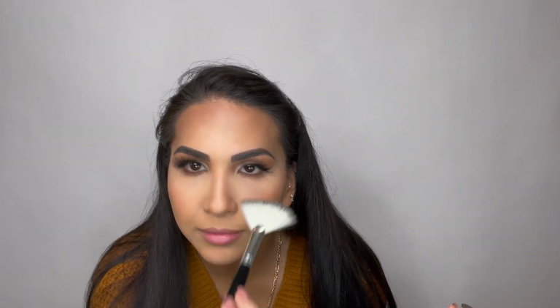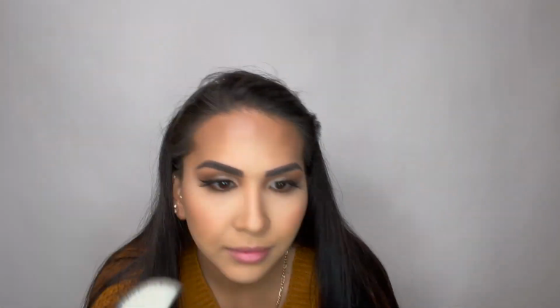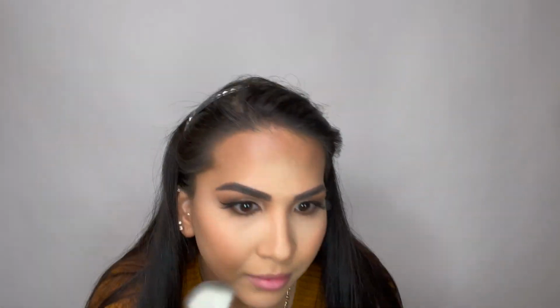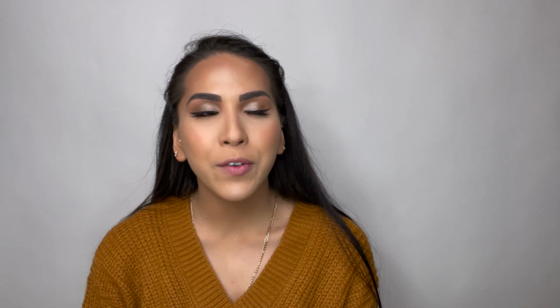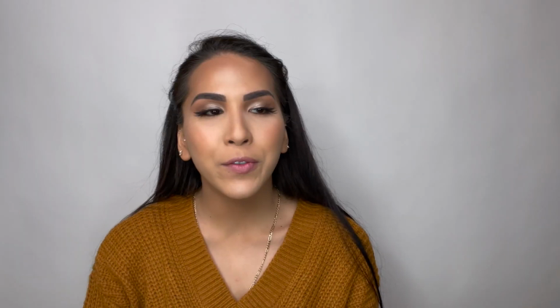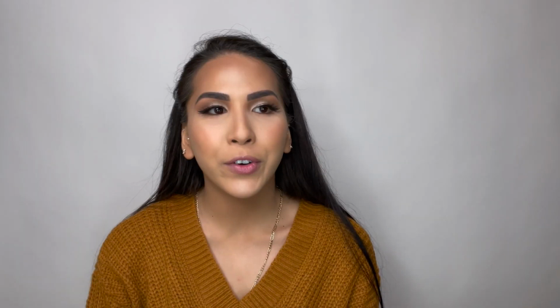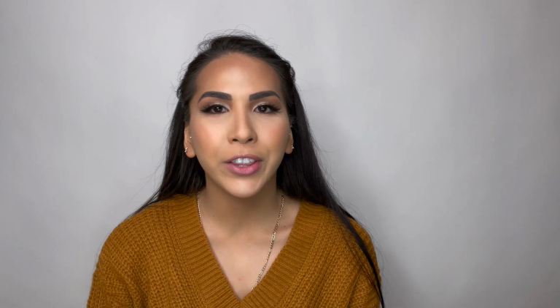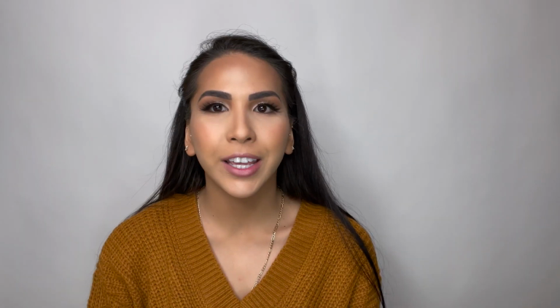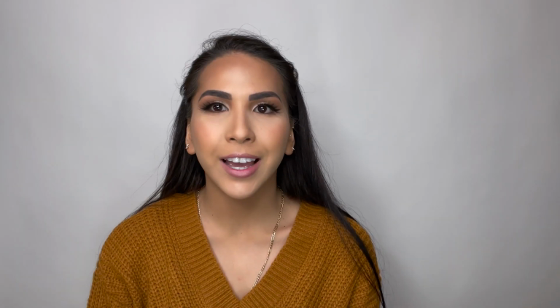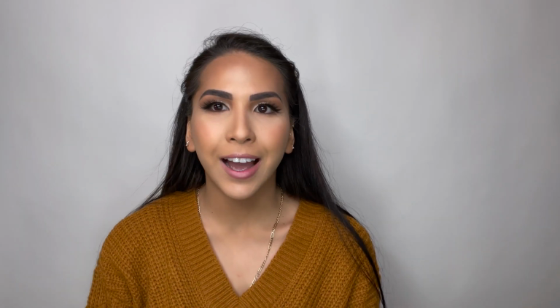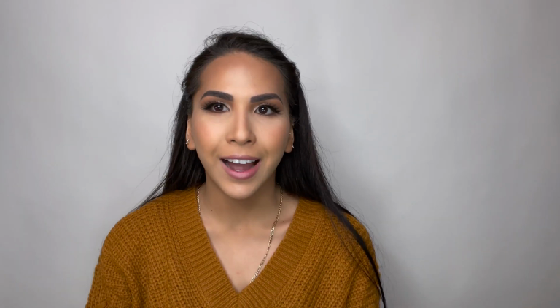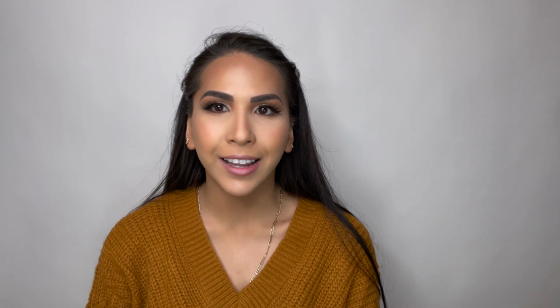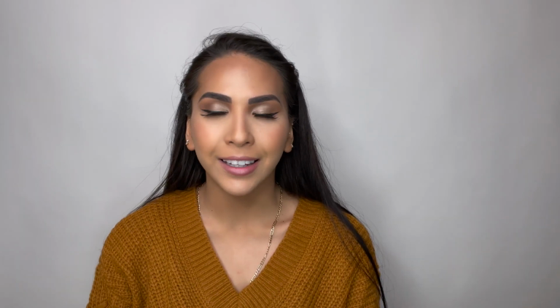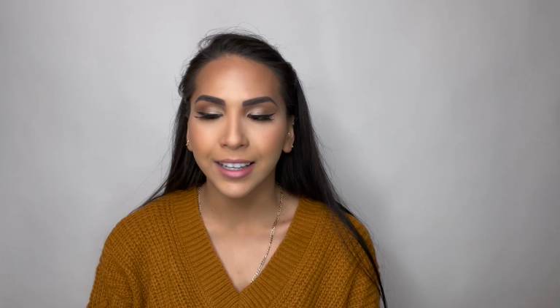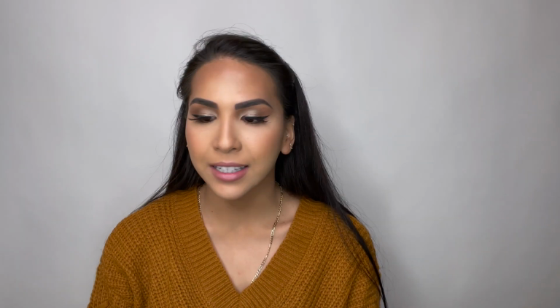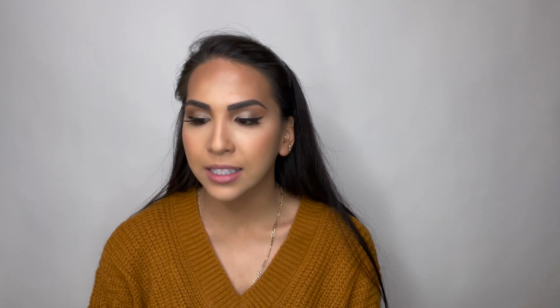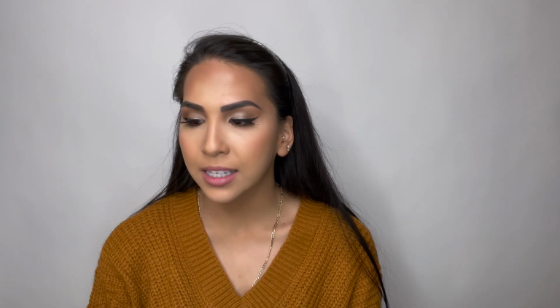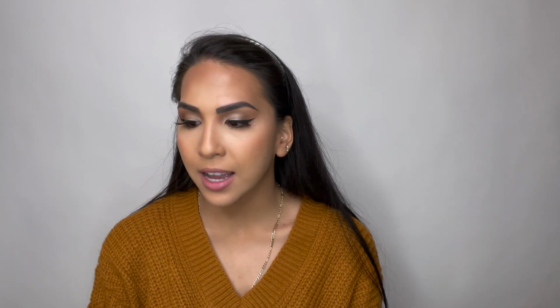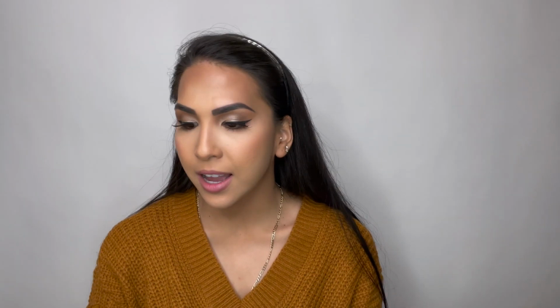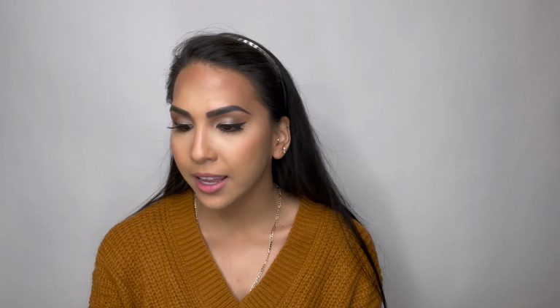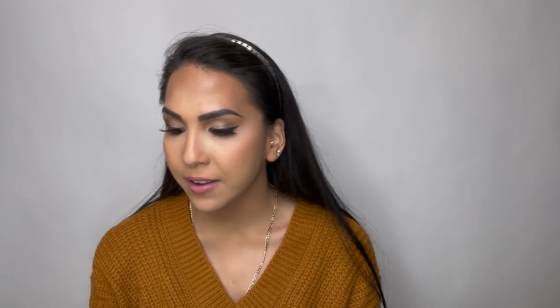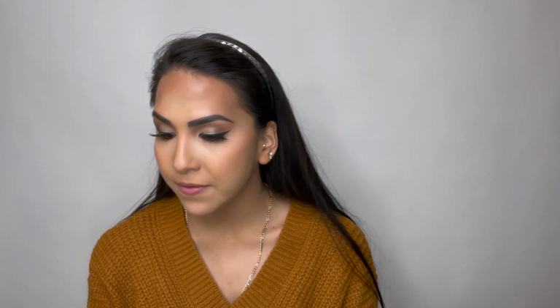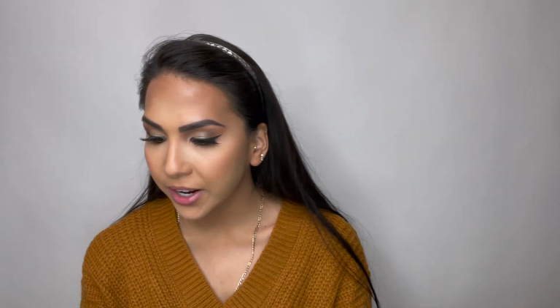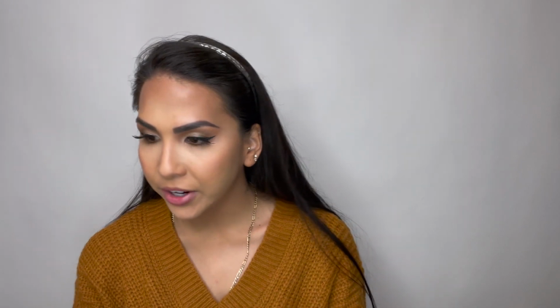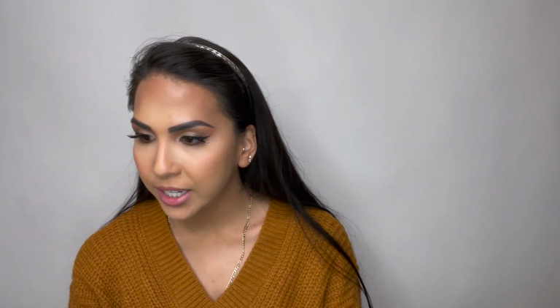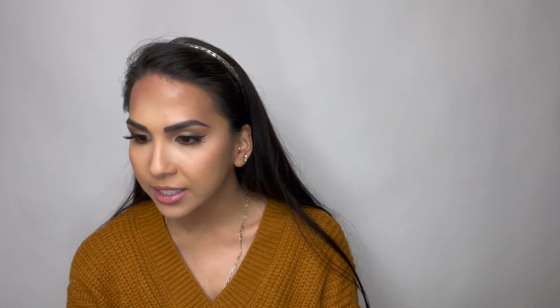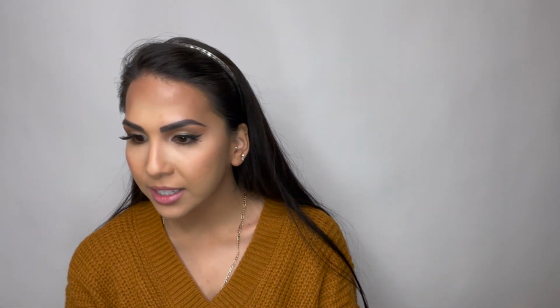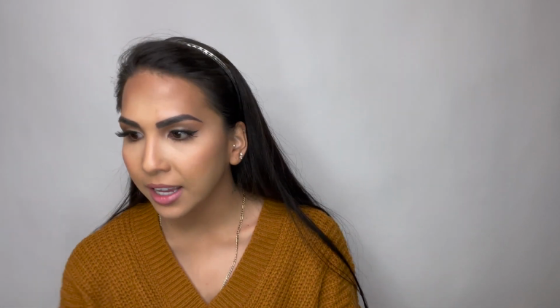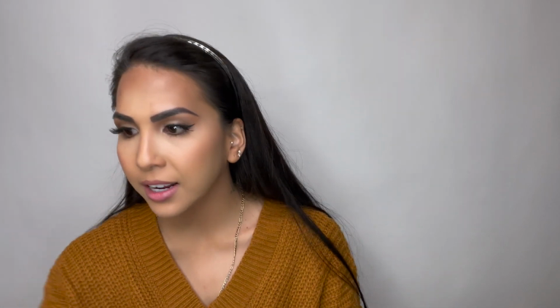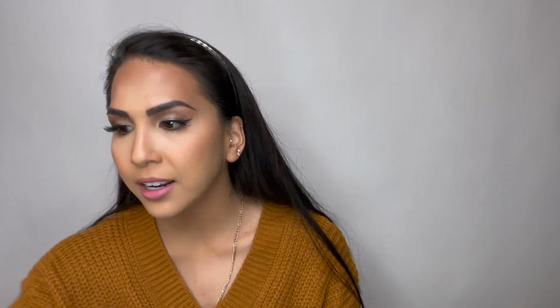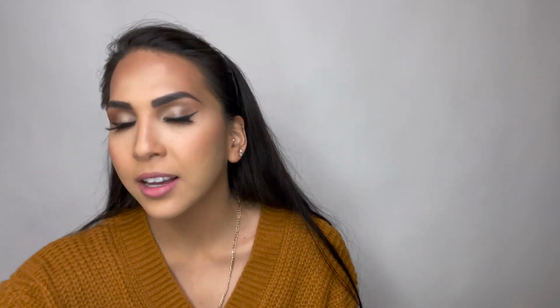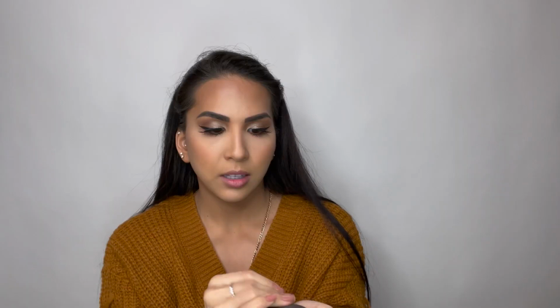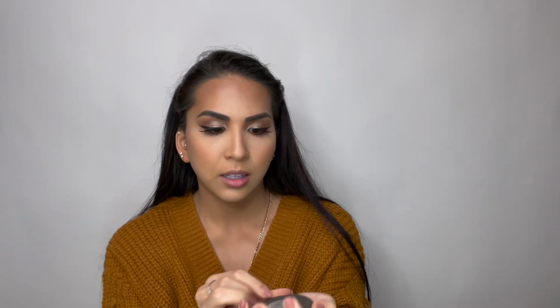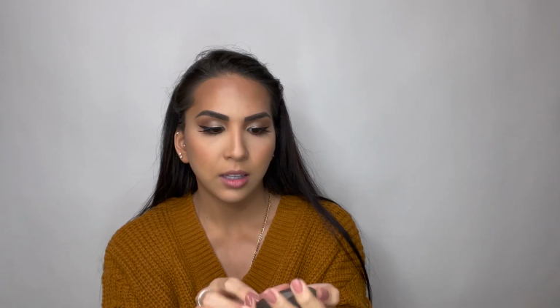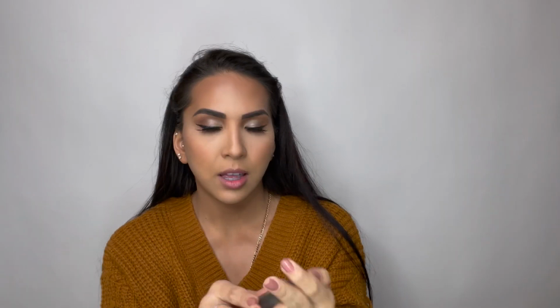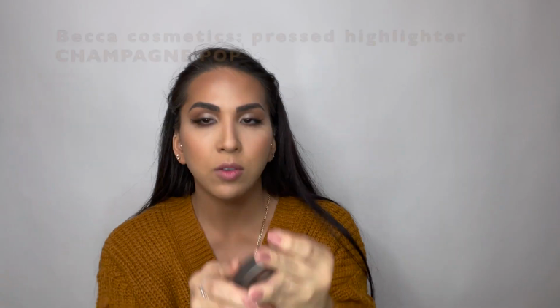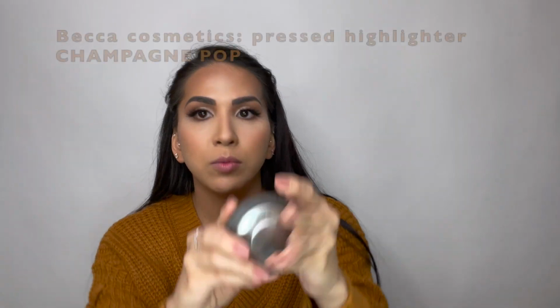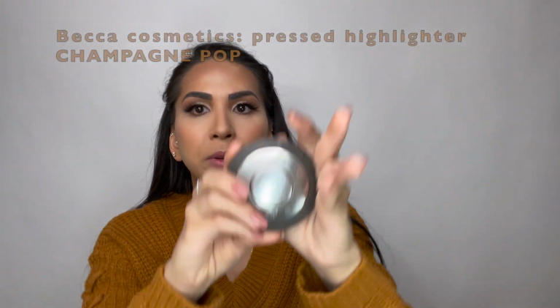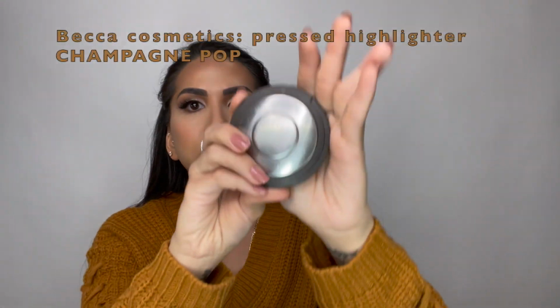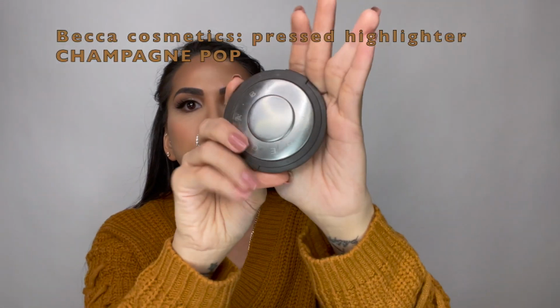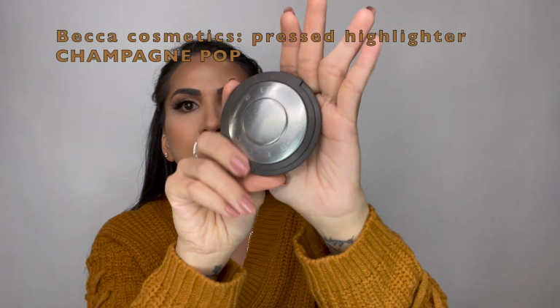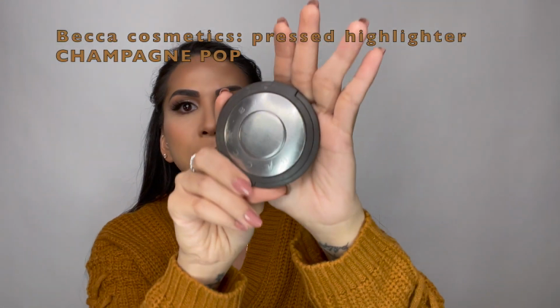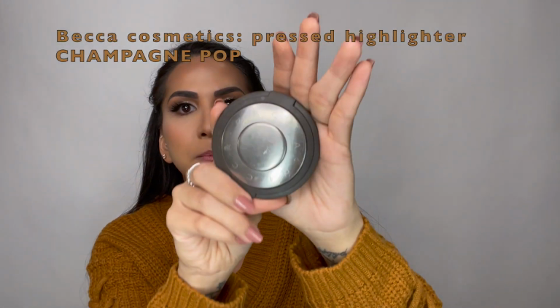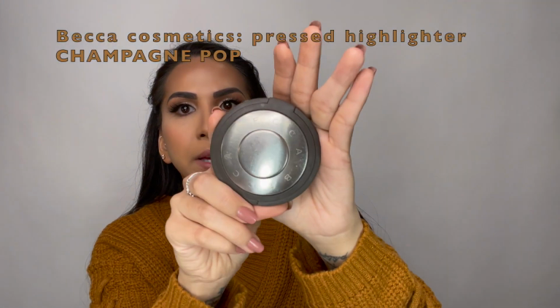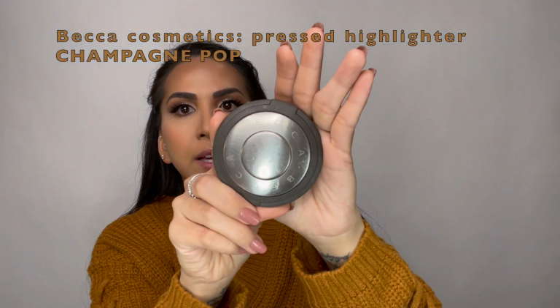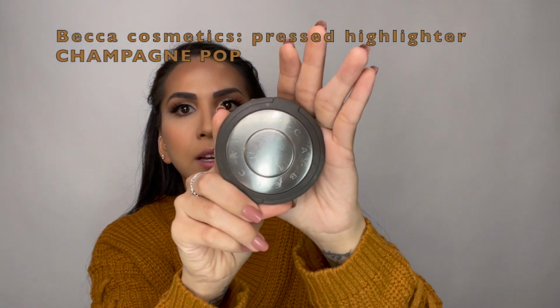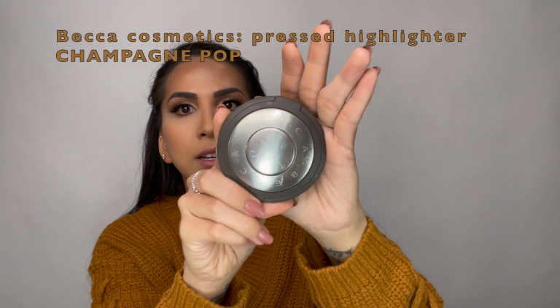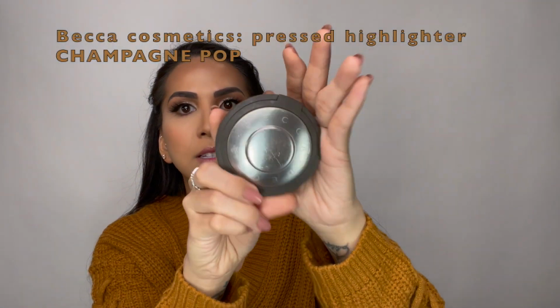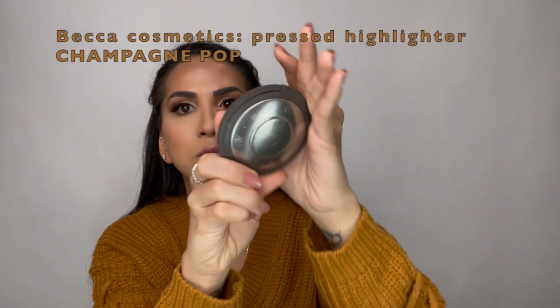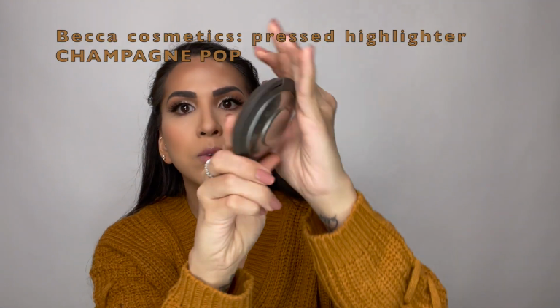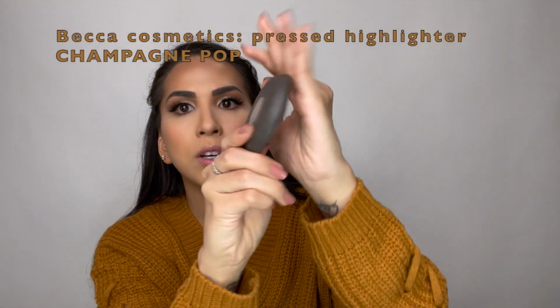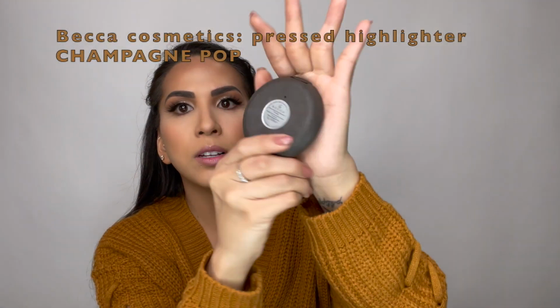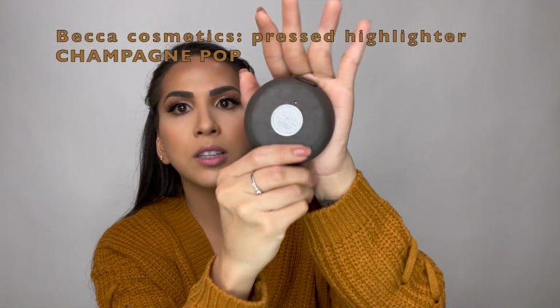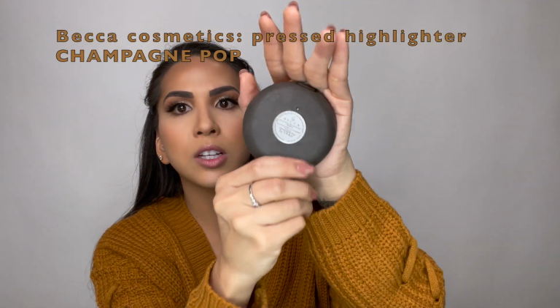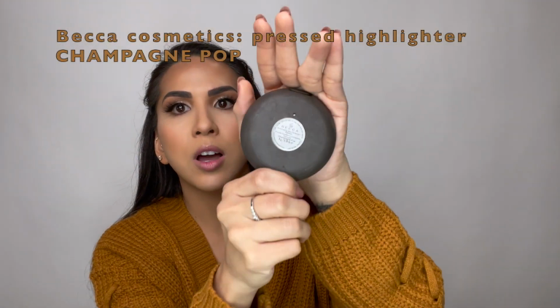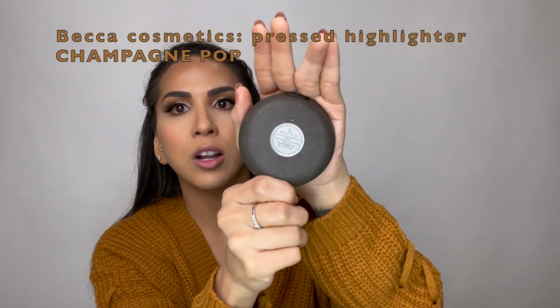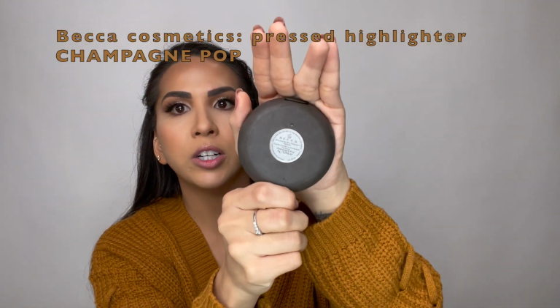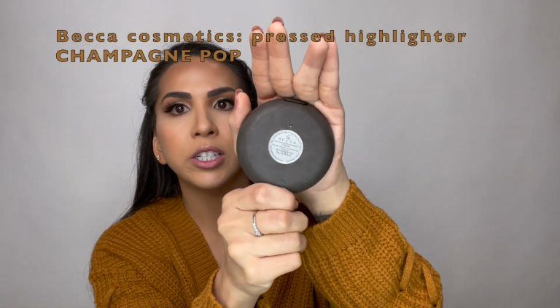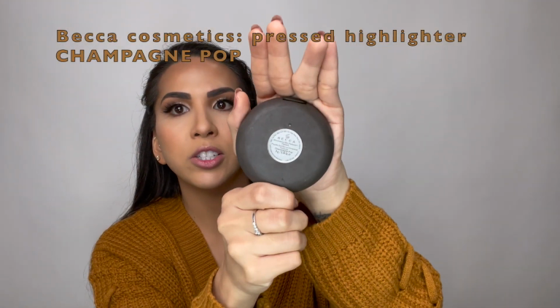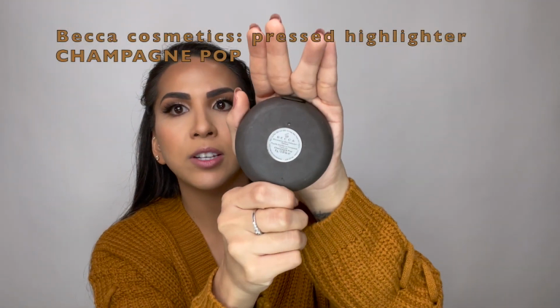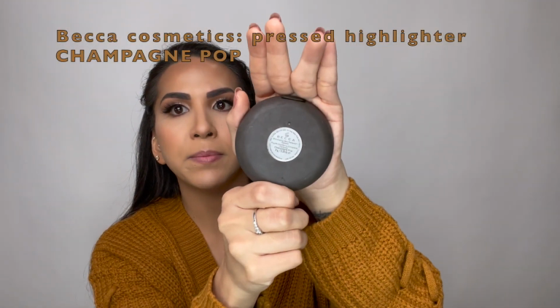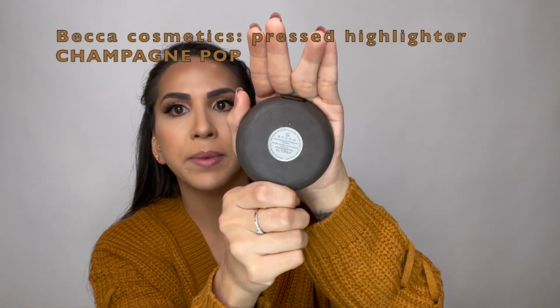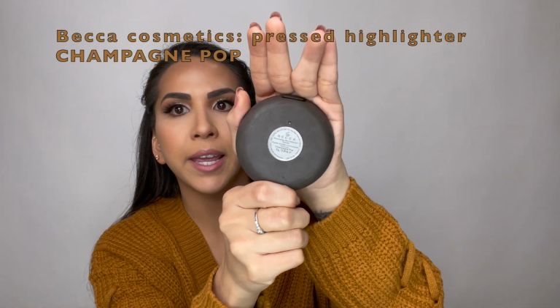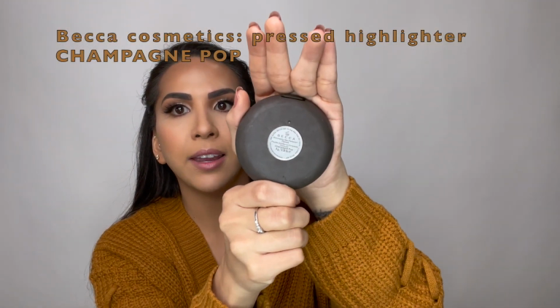For the highlight, I am very excited — I will be using Becca as well, in the color Champagne Pop.